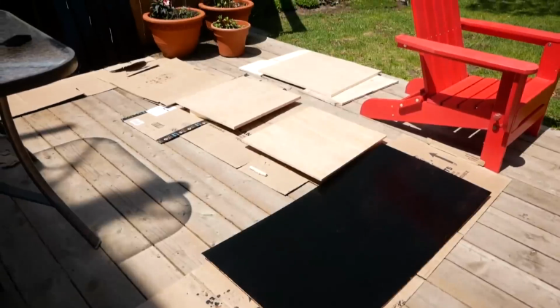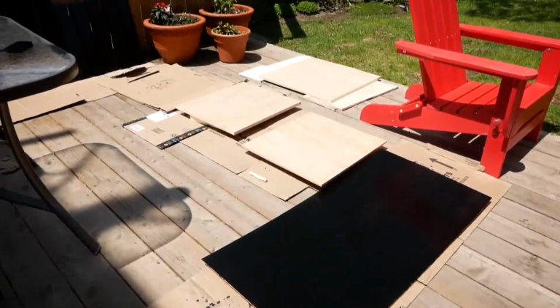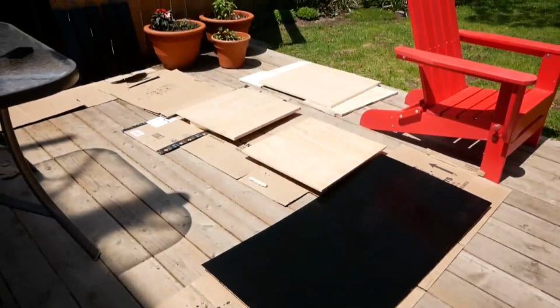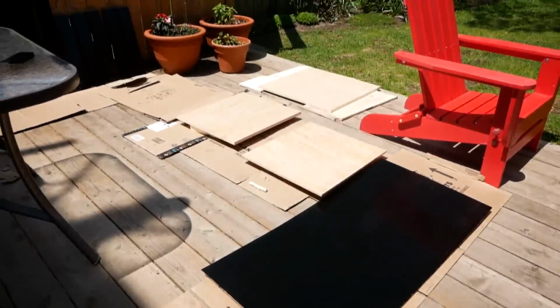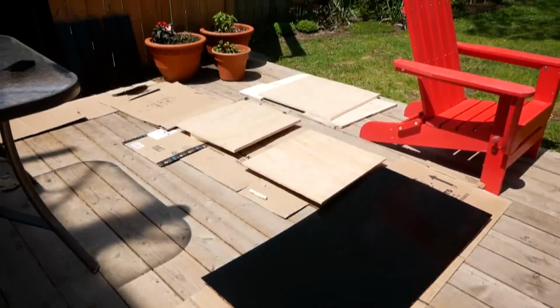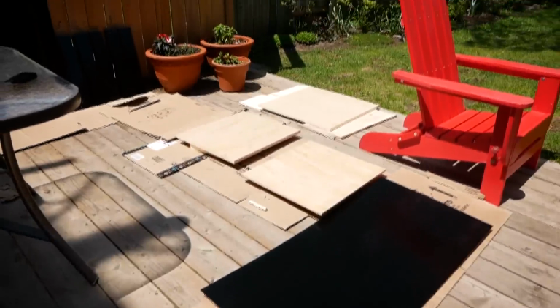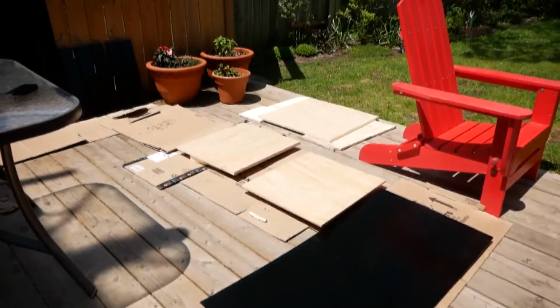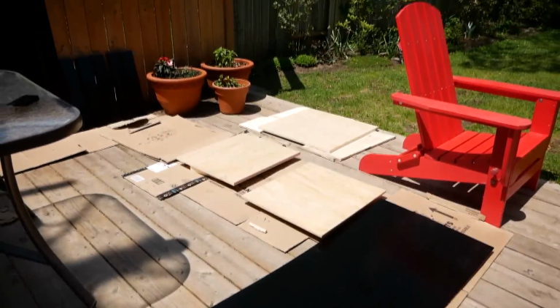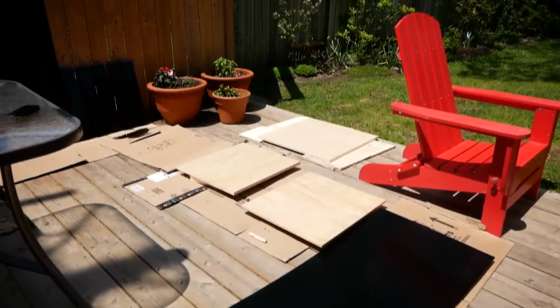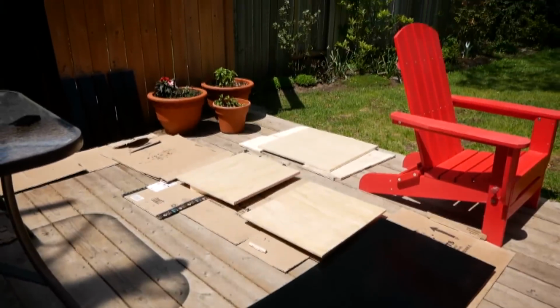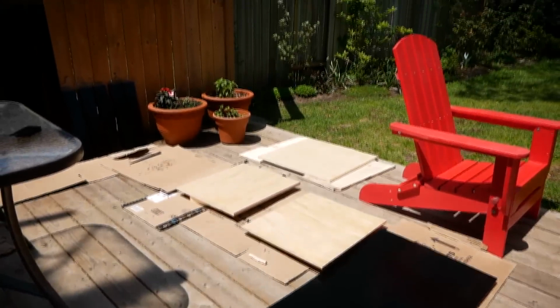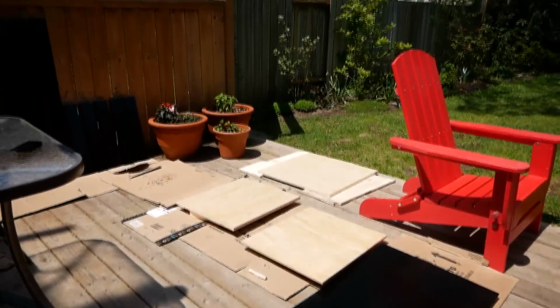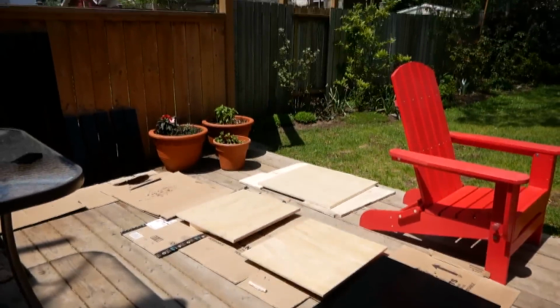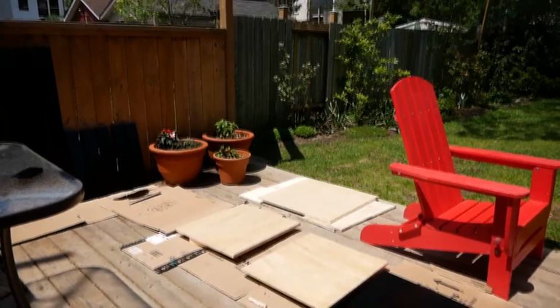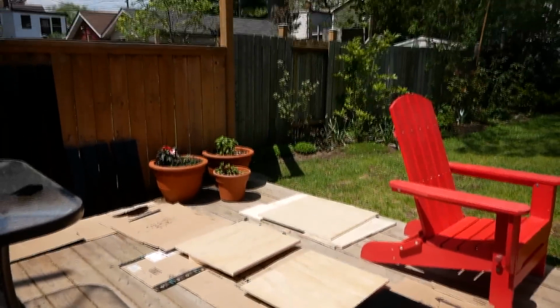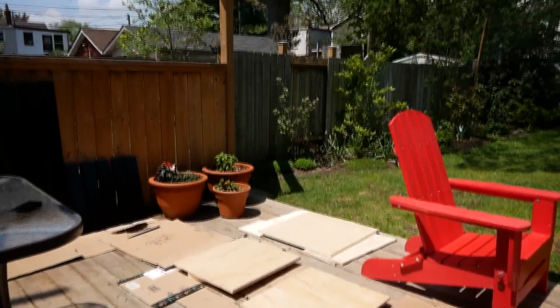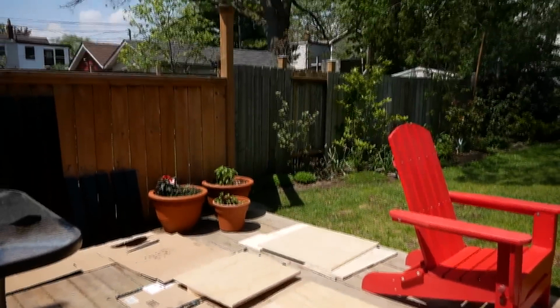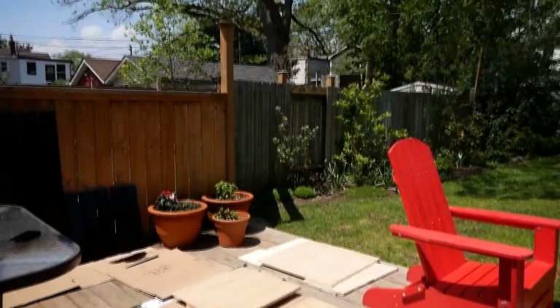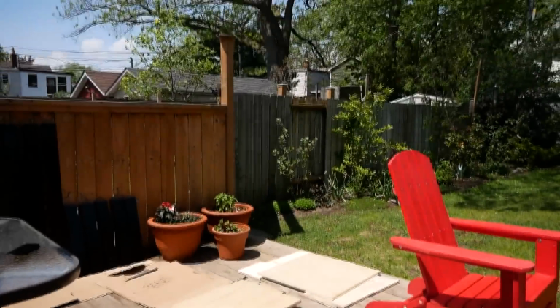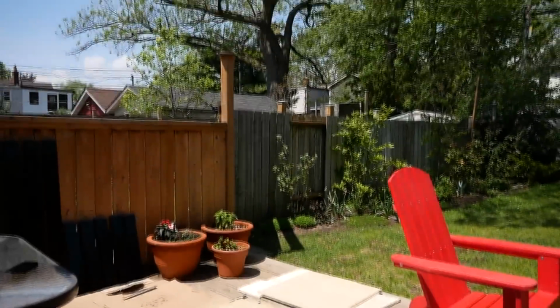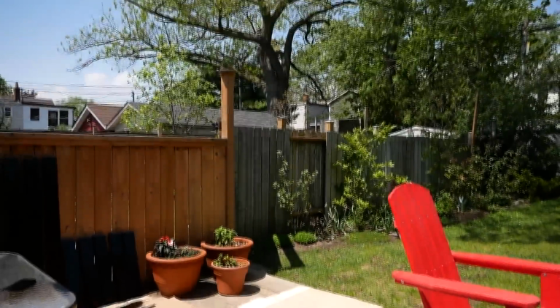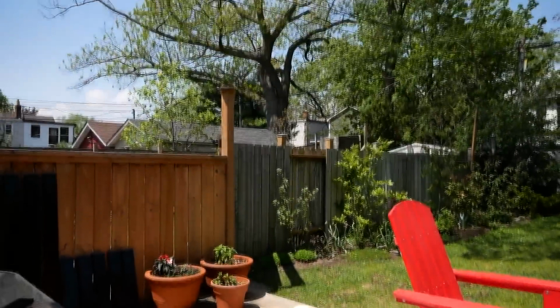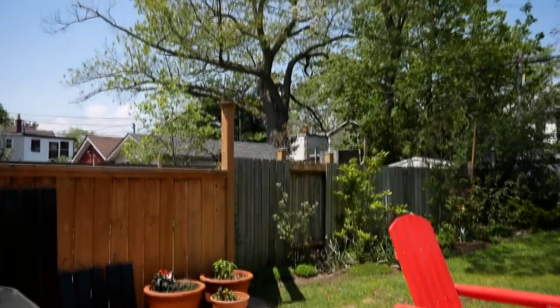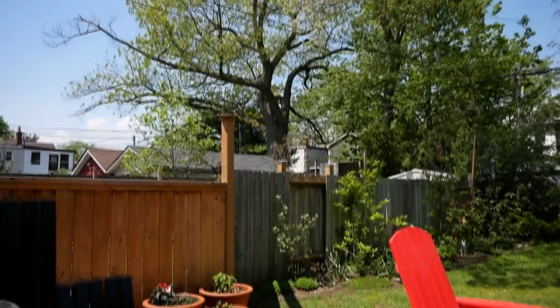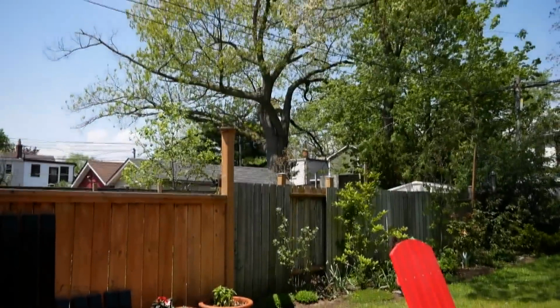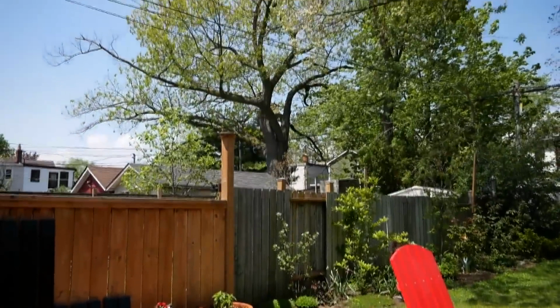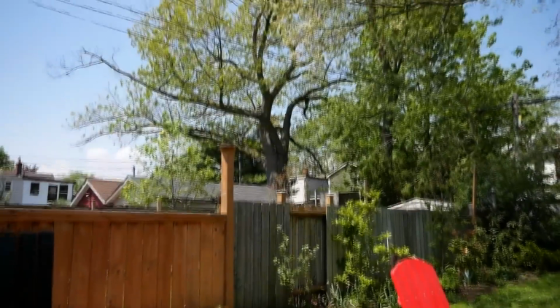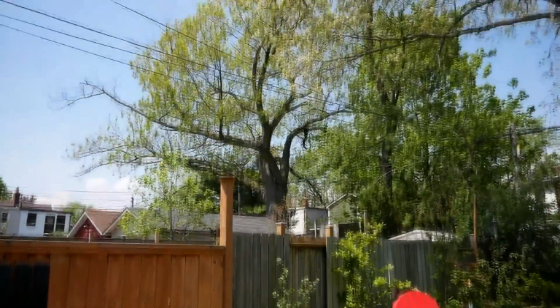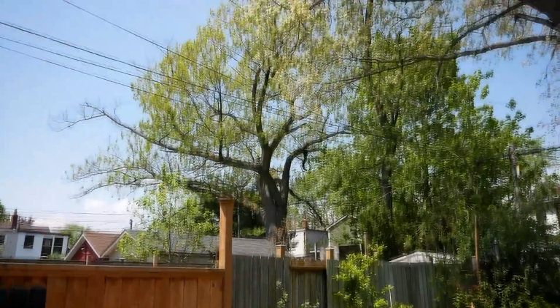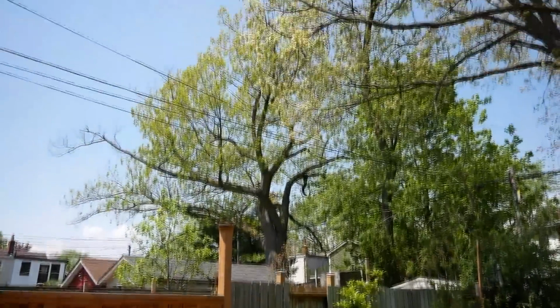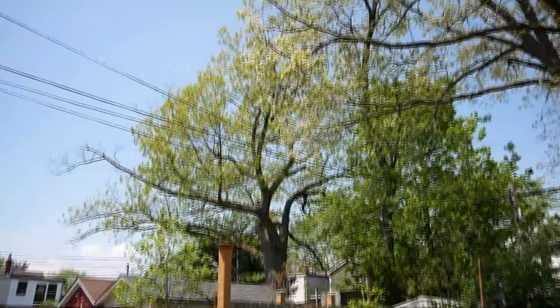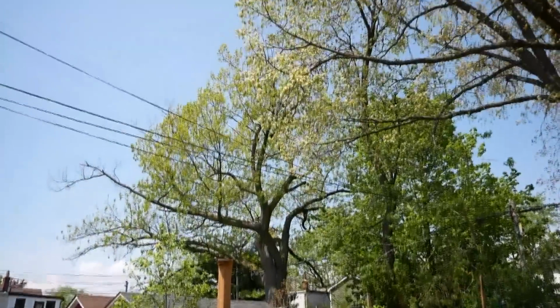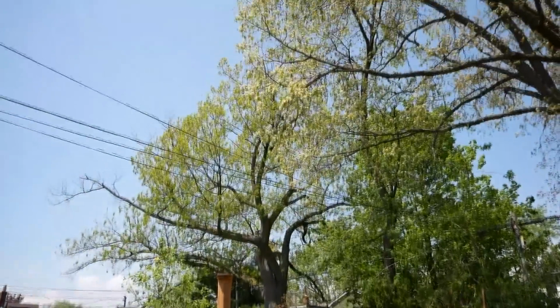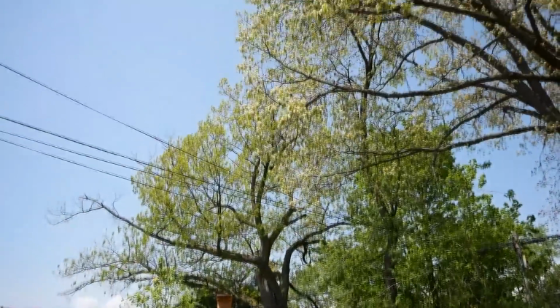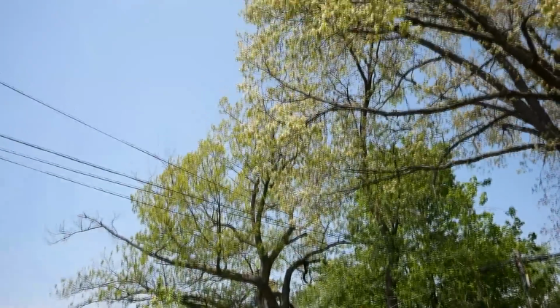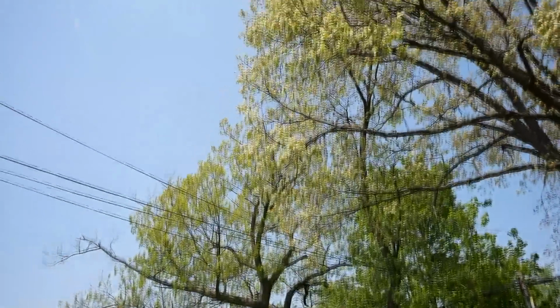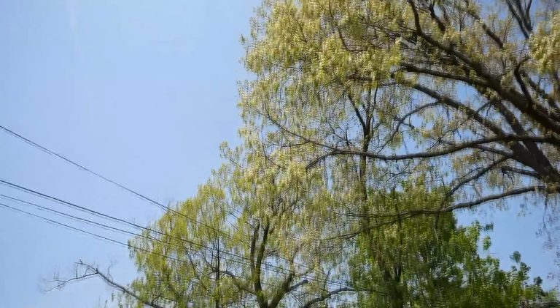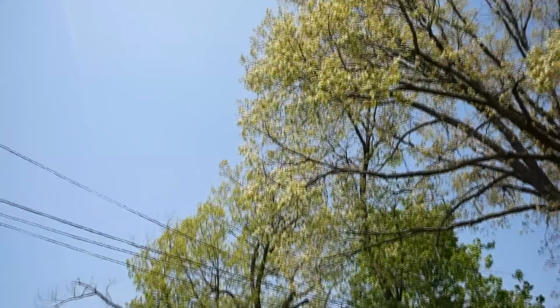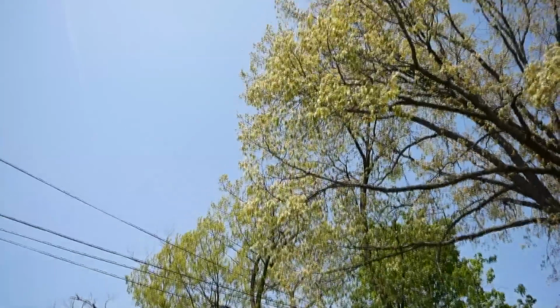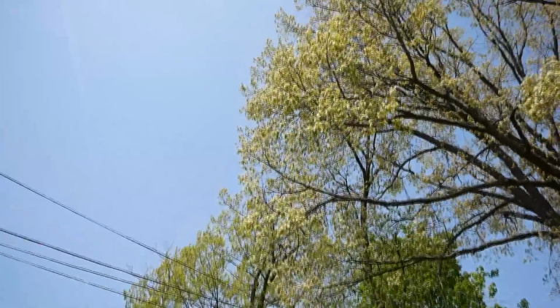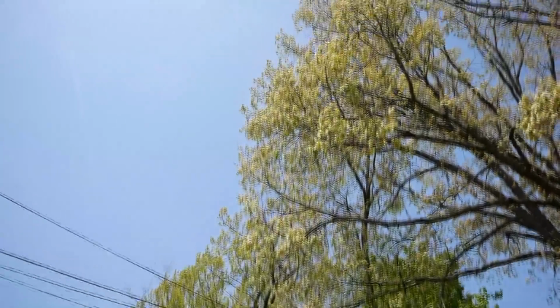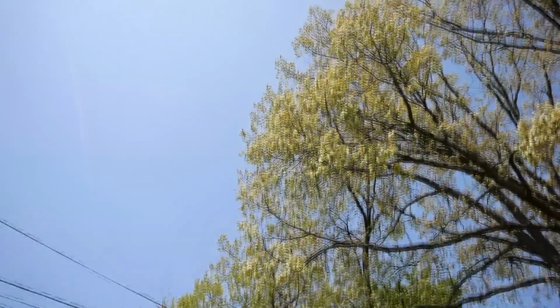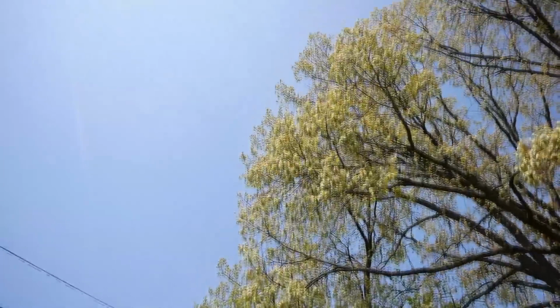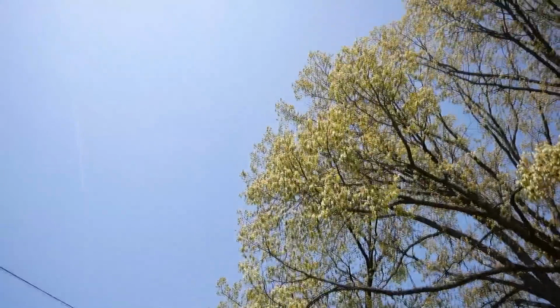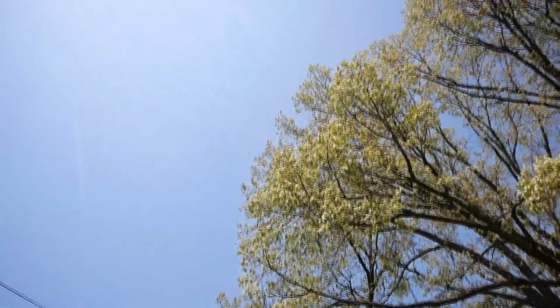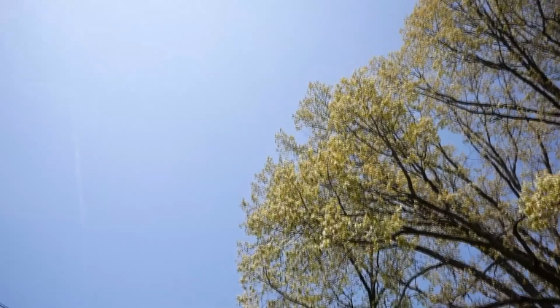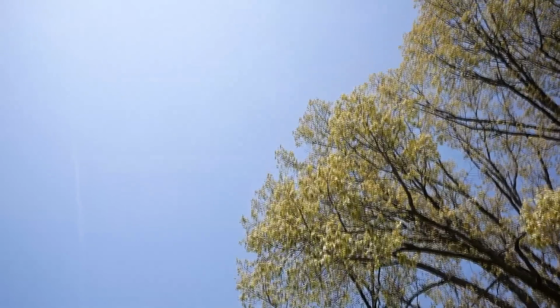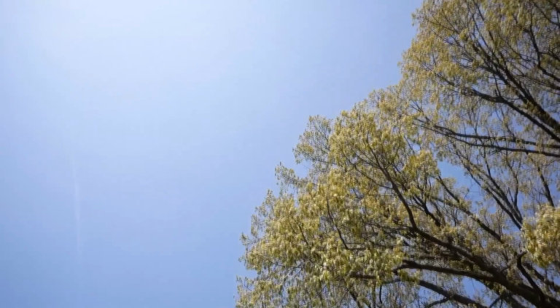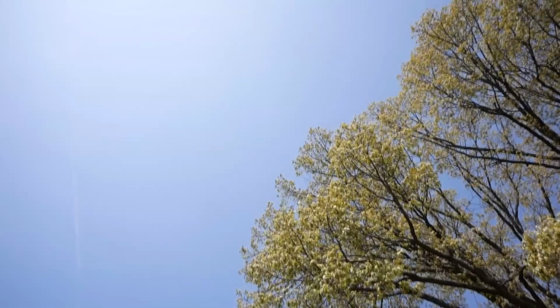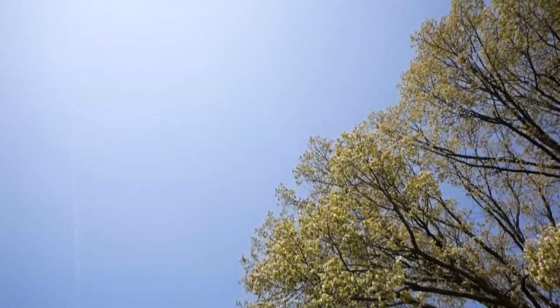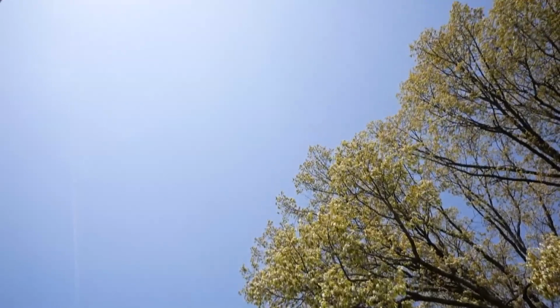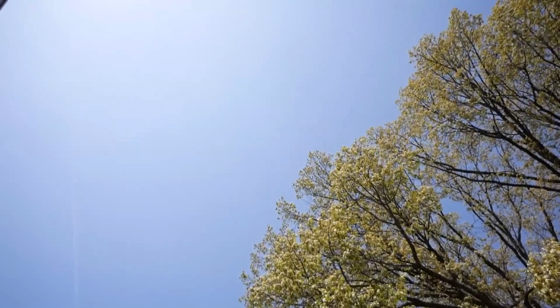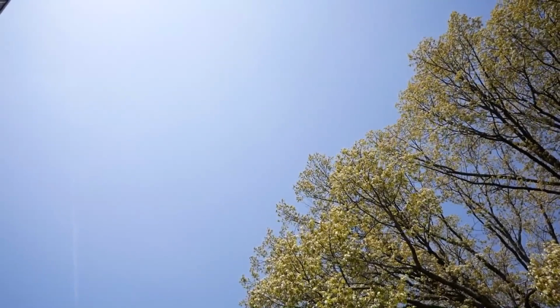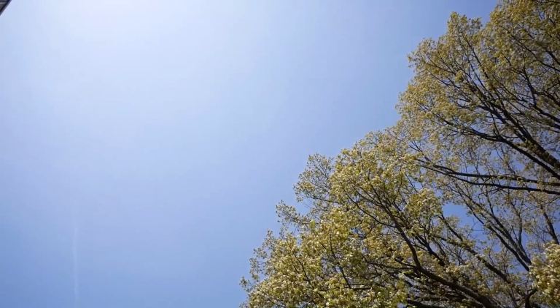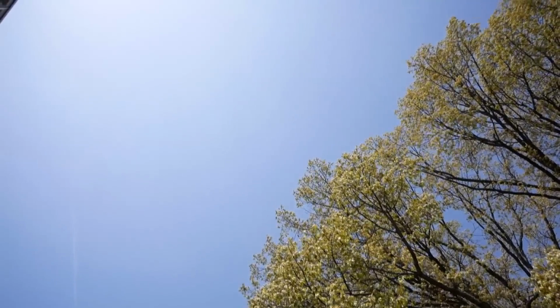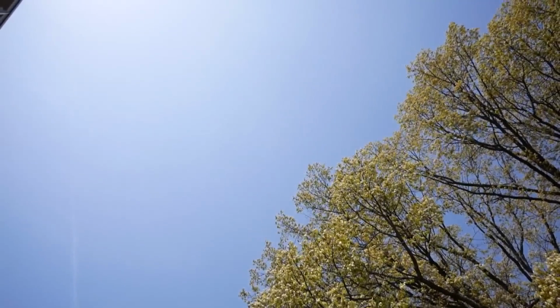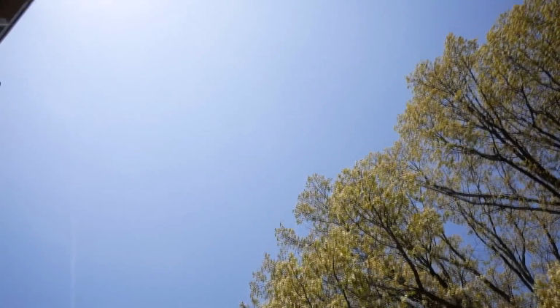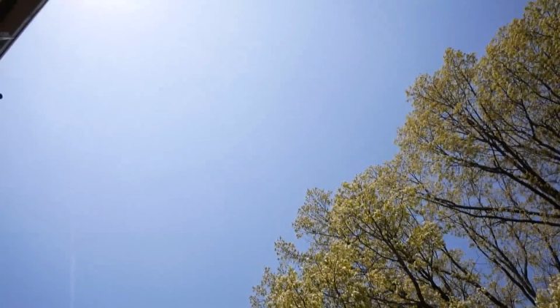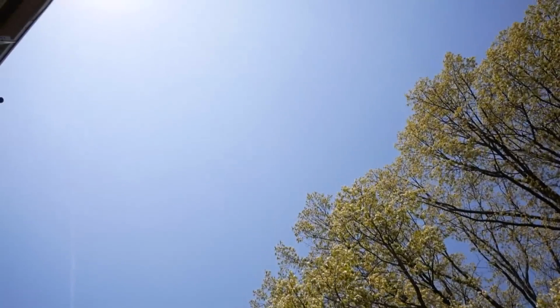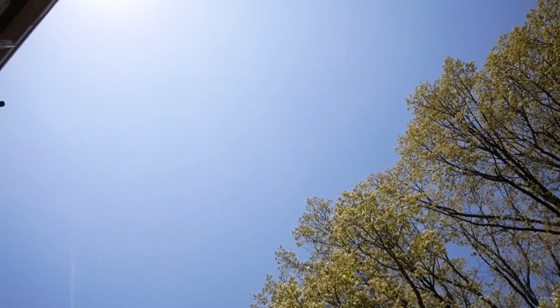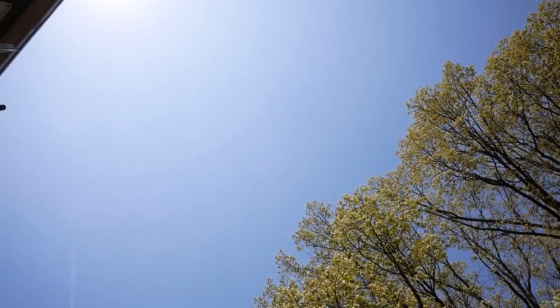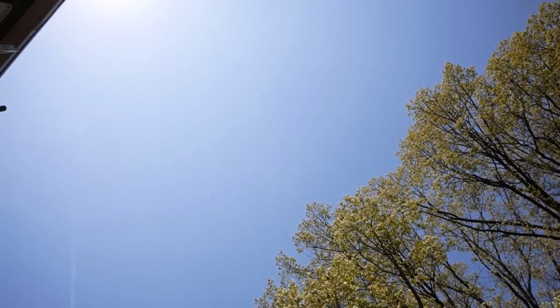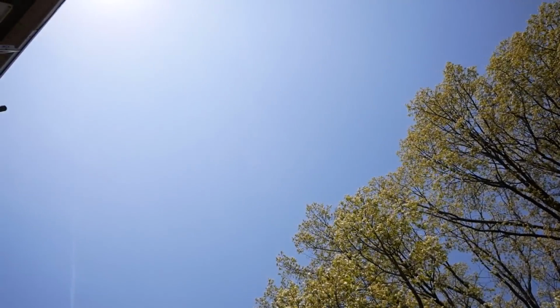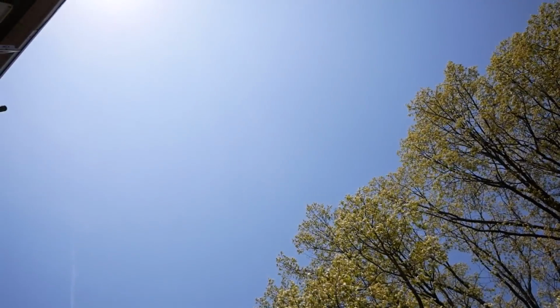With the really messy work all done, I let everything dry, packed up all the pieces, and headed back to my apartment to put this bad boy together.